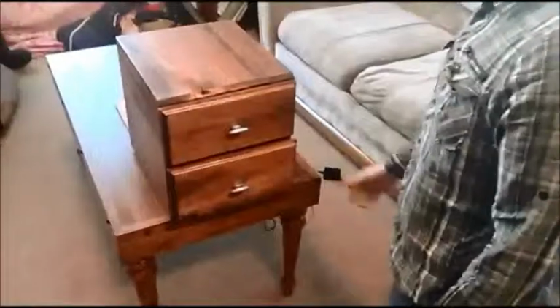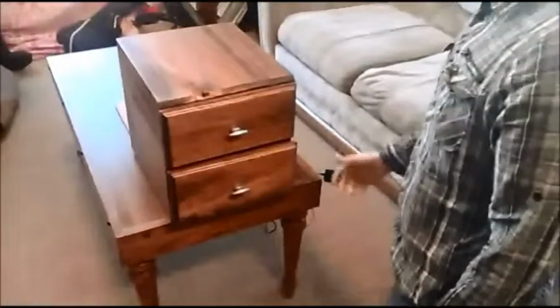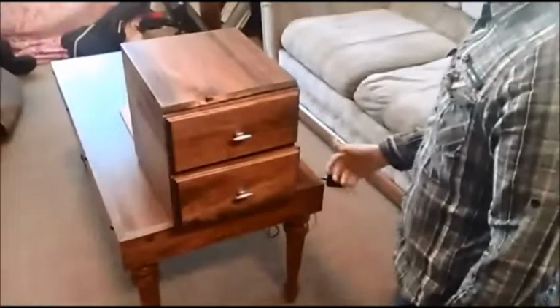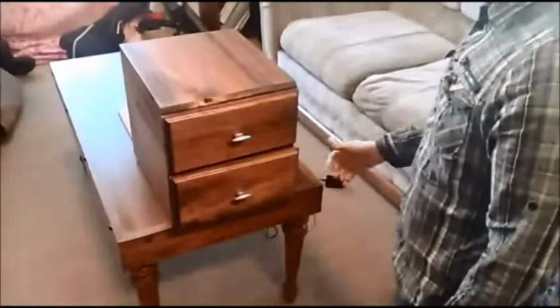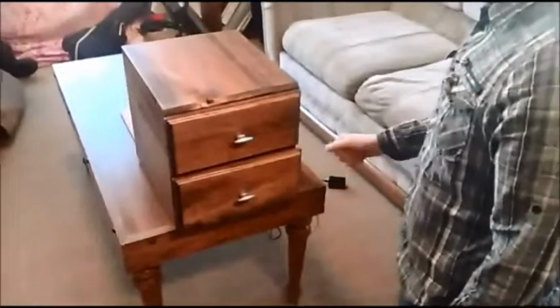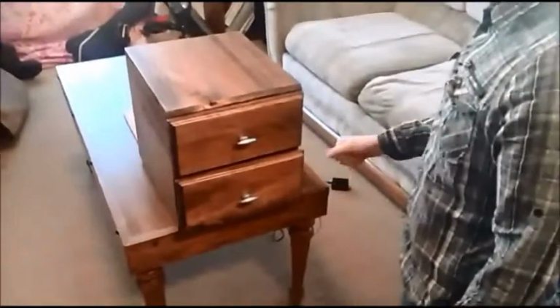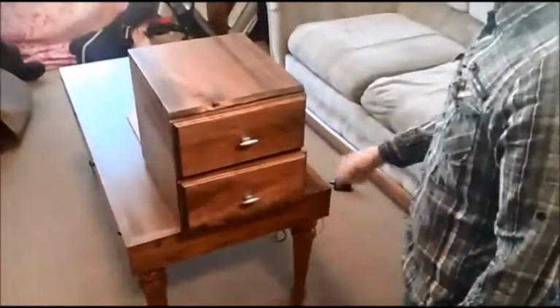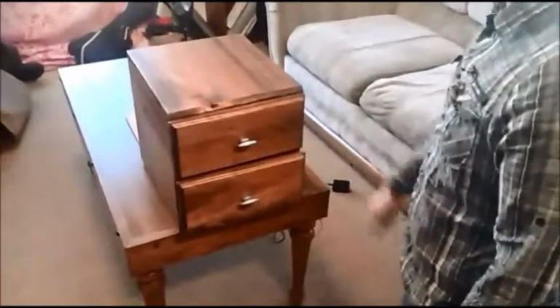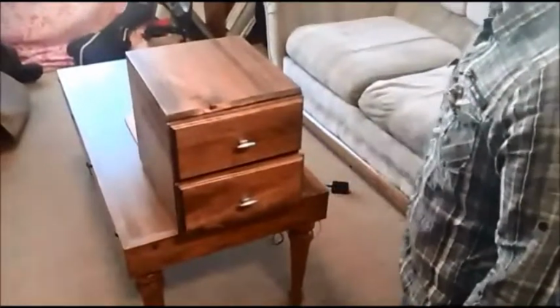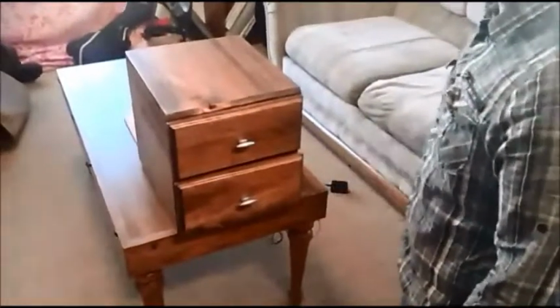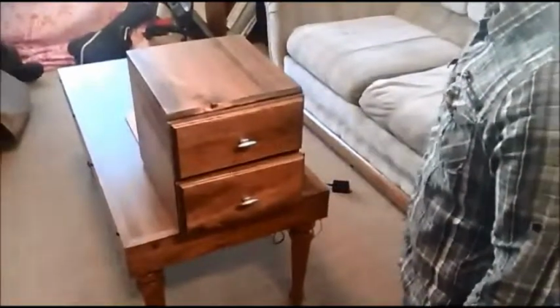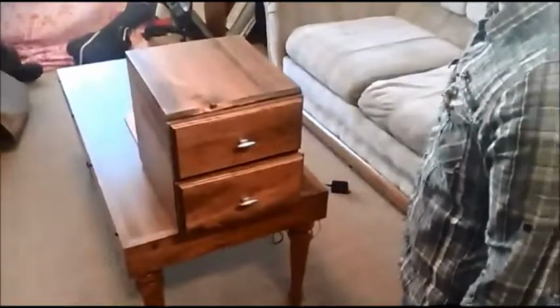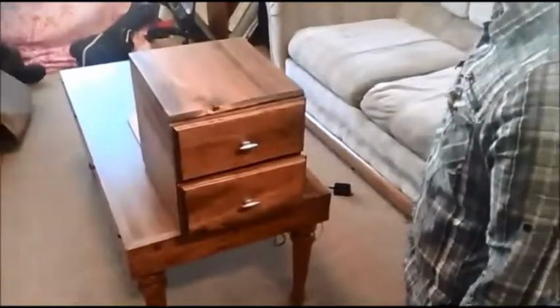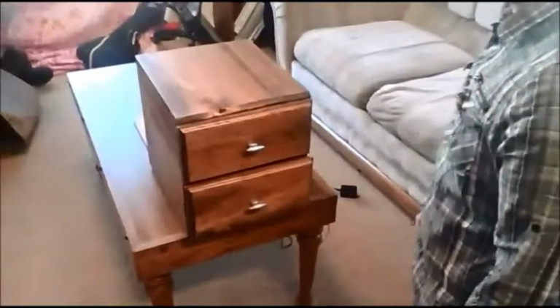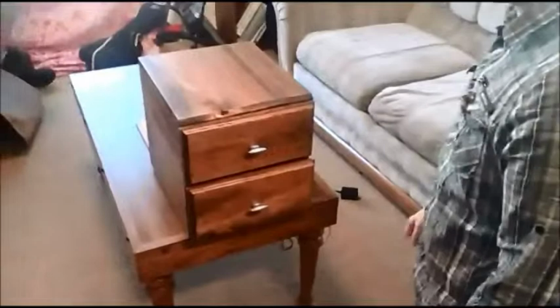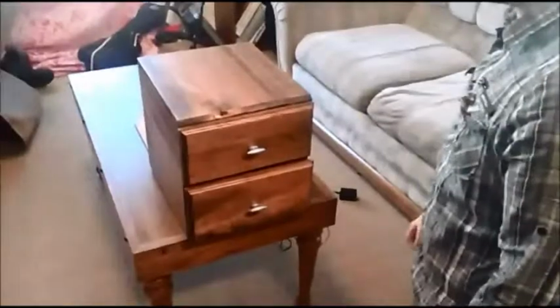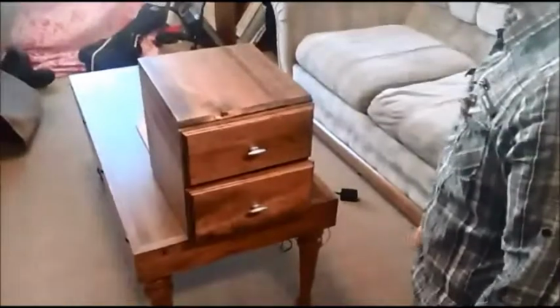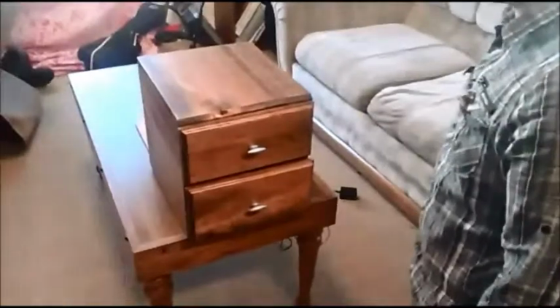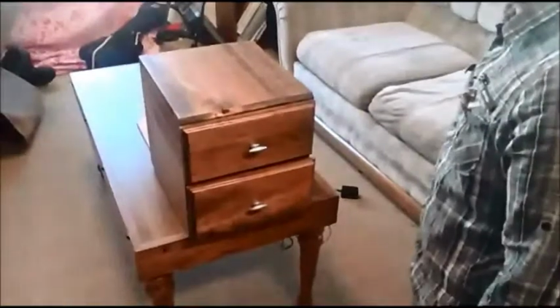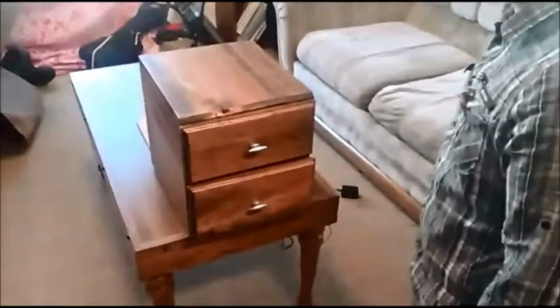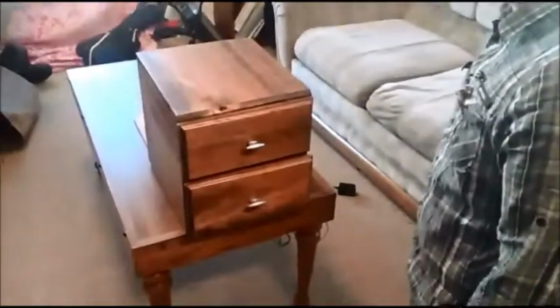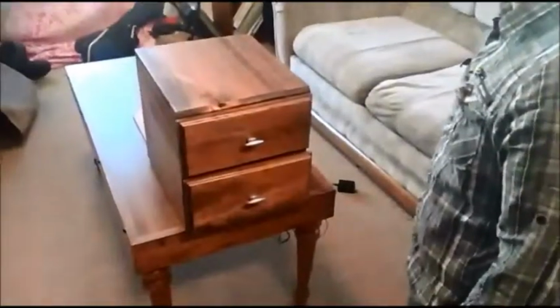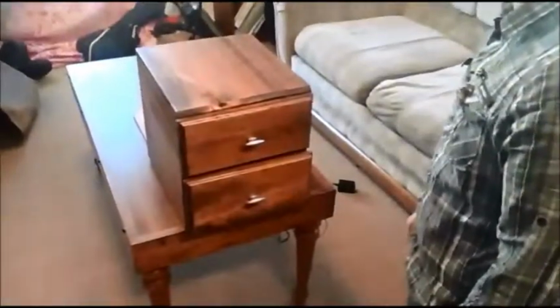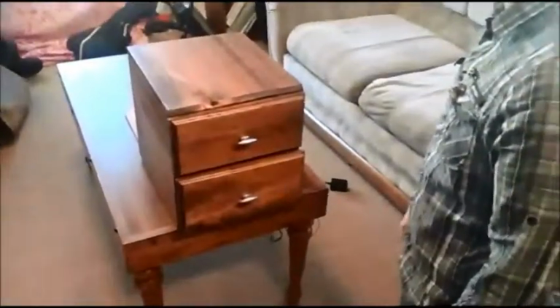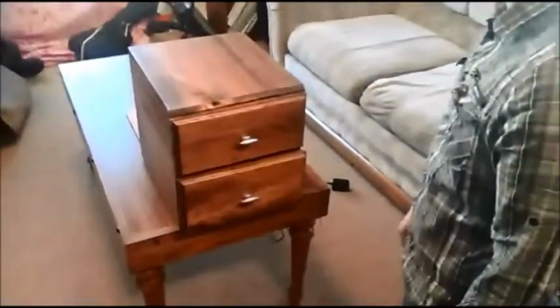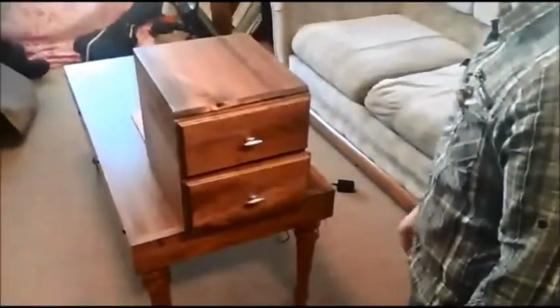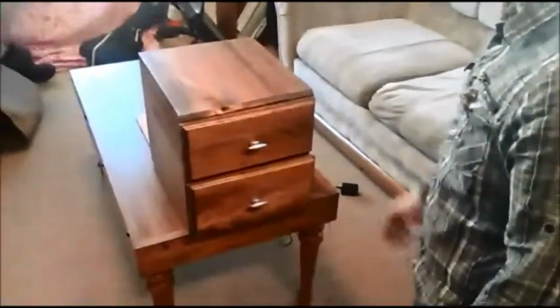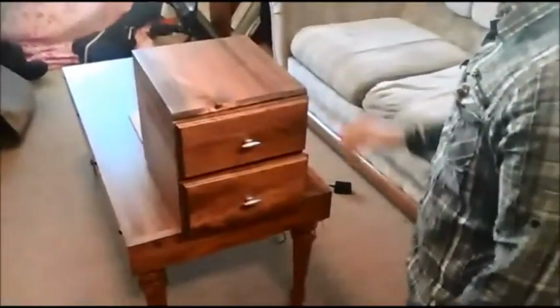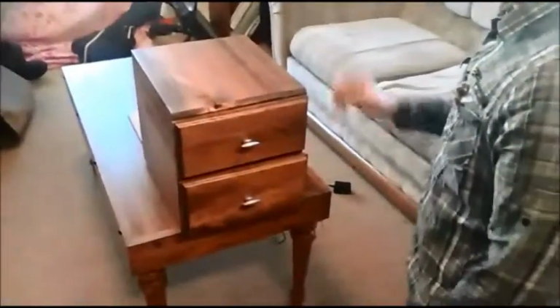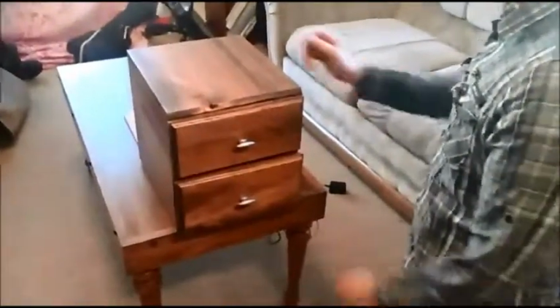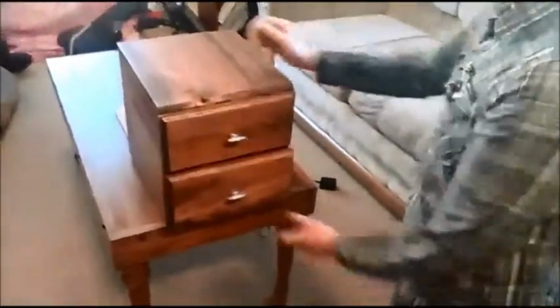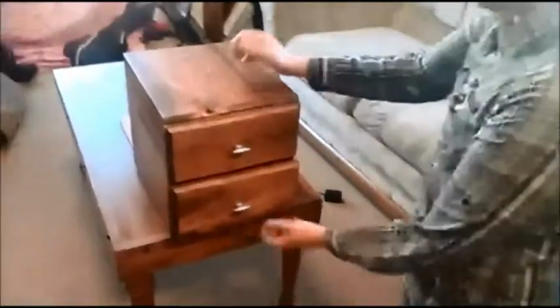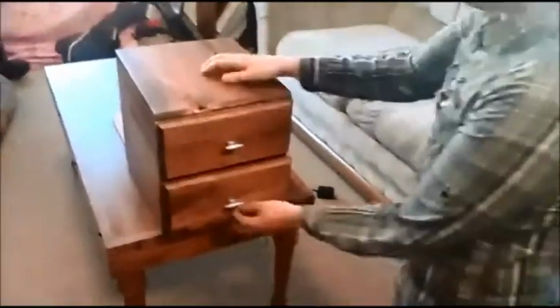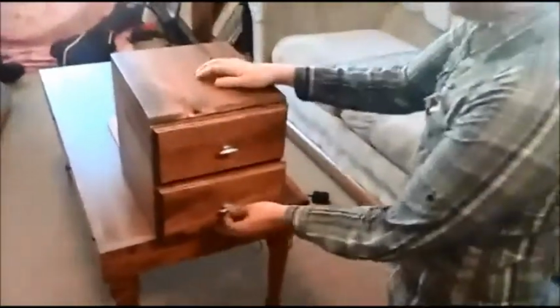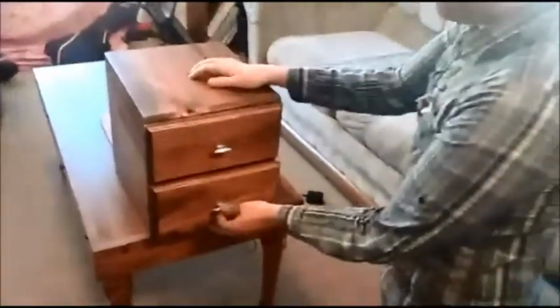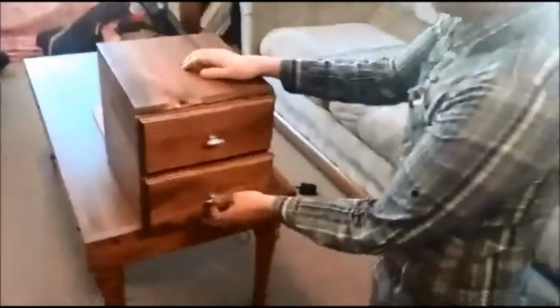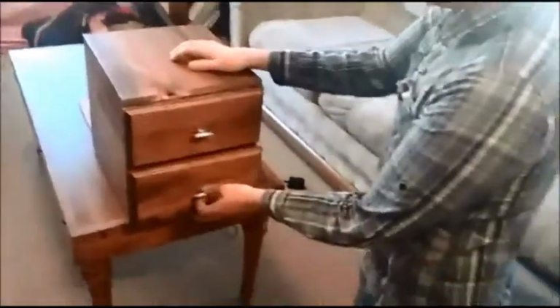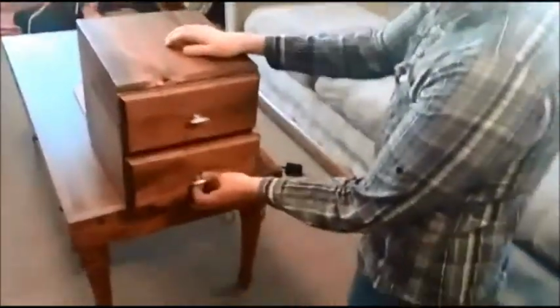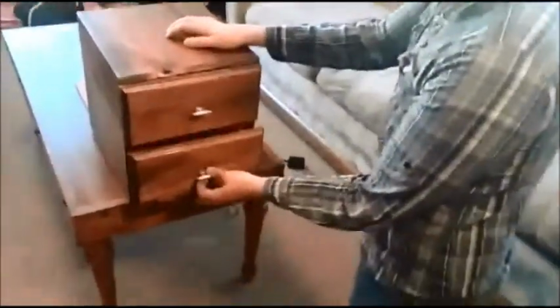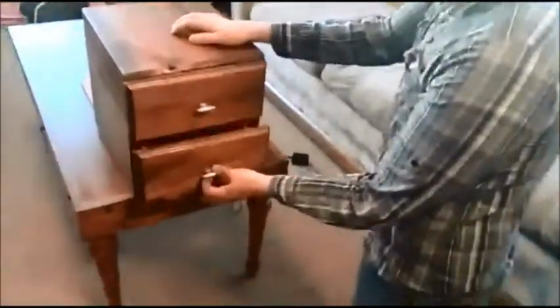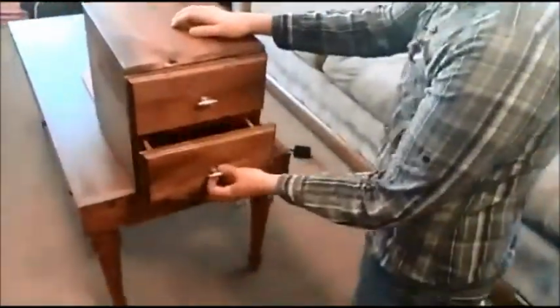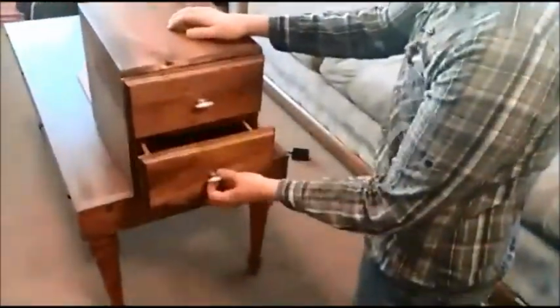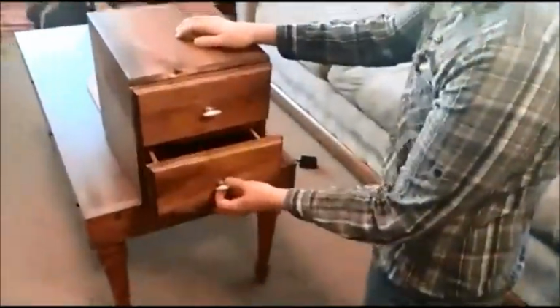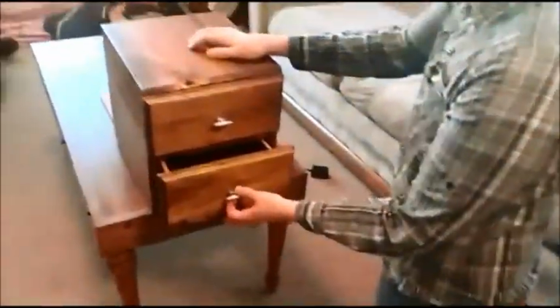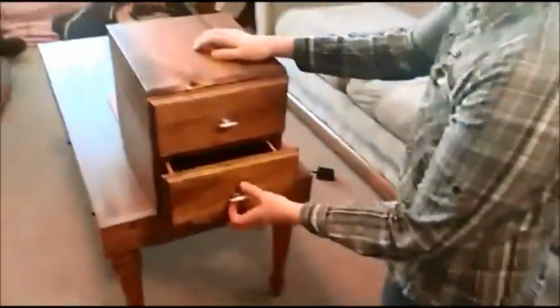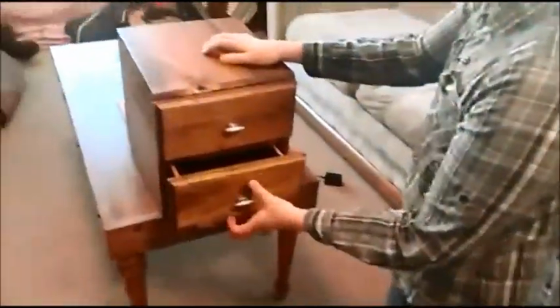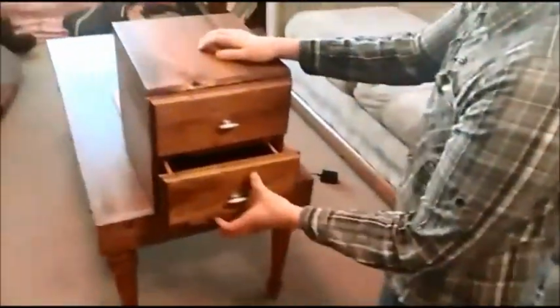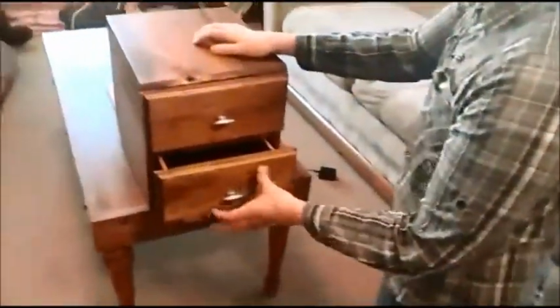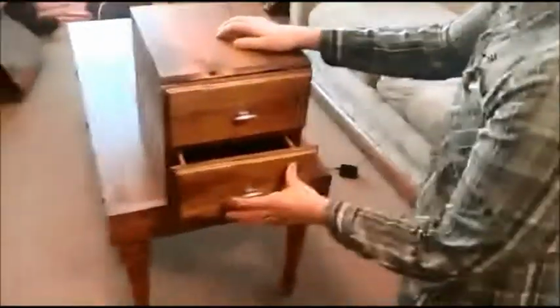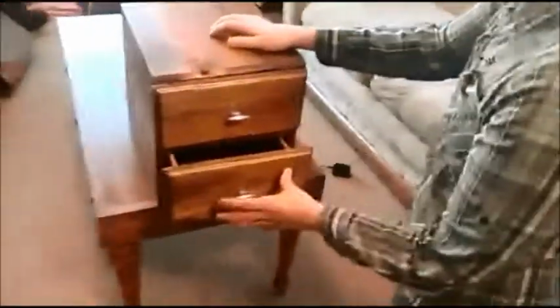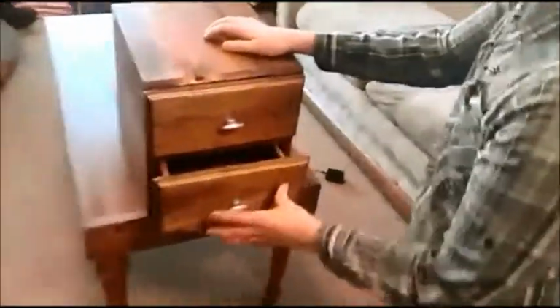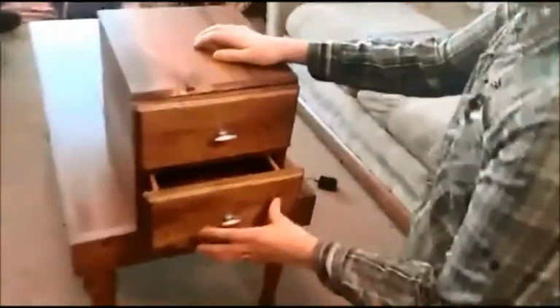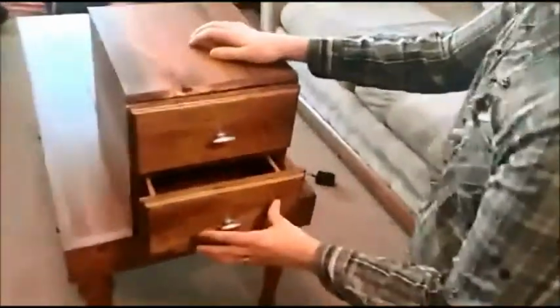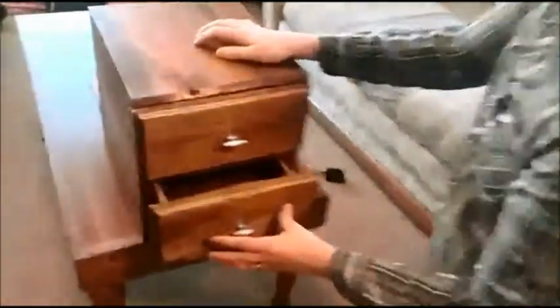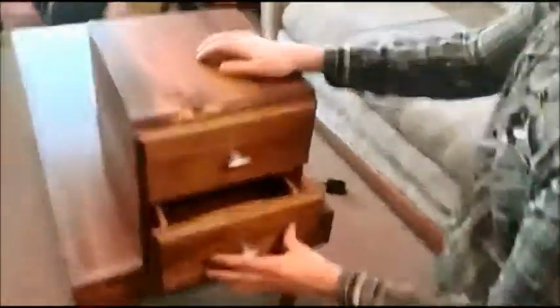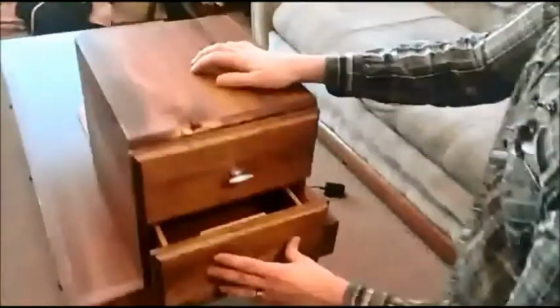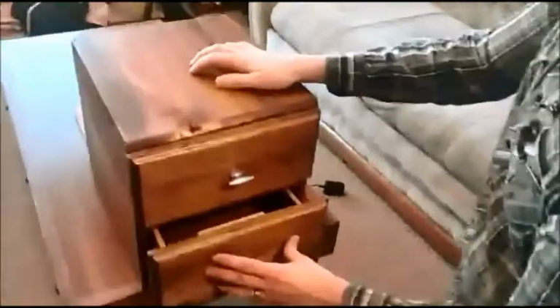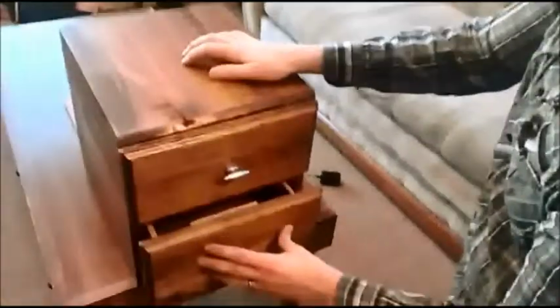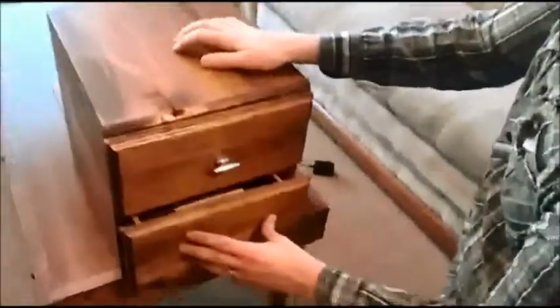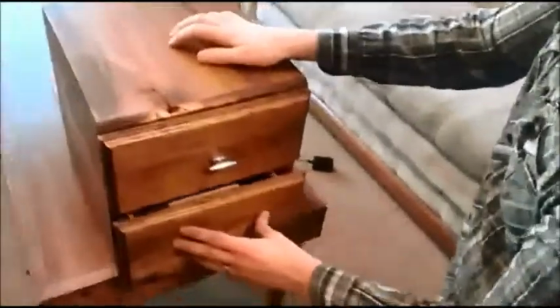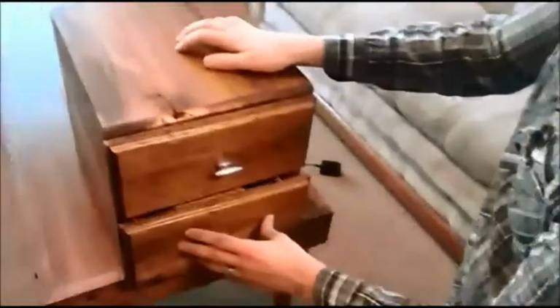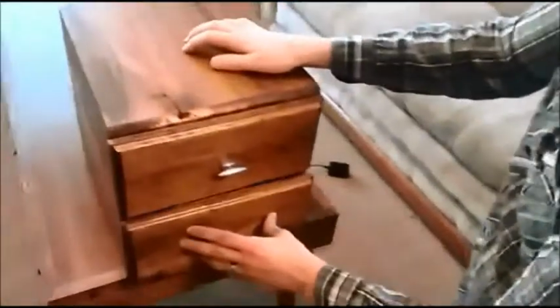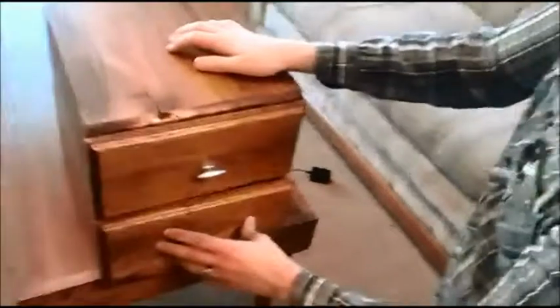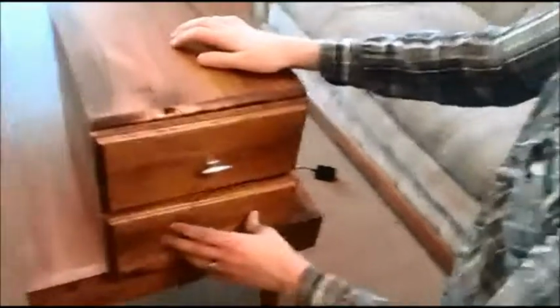This is the secret knock lock box. Right now I have the bottom drawer unlocked so I can show you some of the stuff going on inside there.